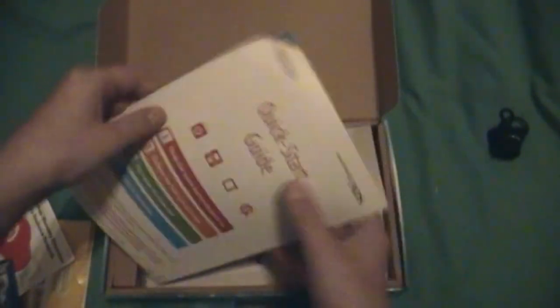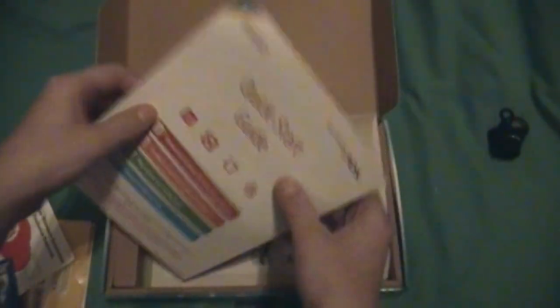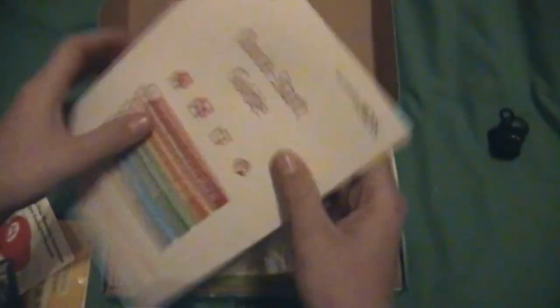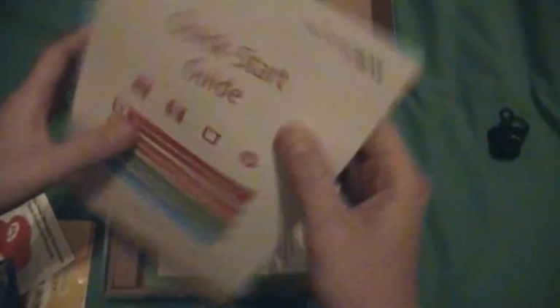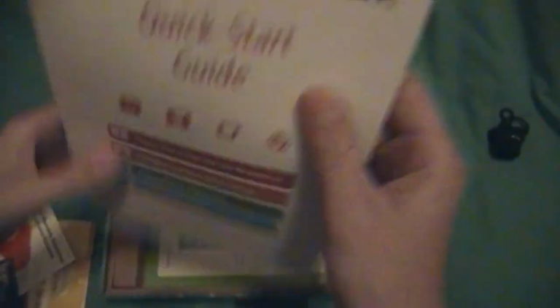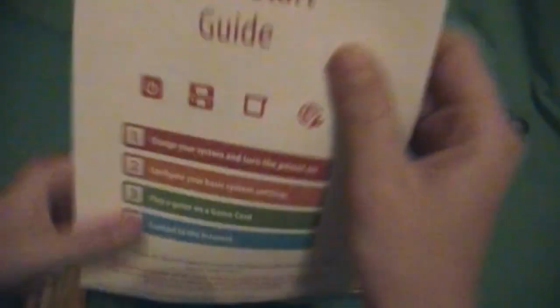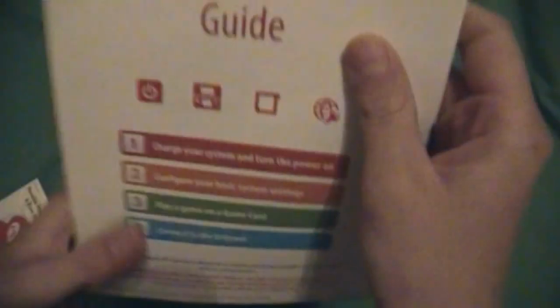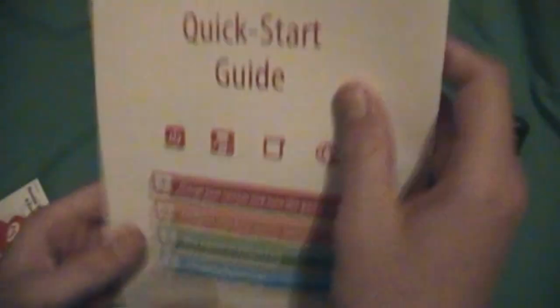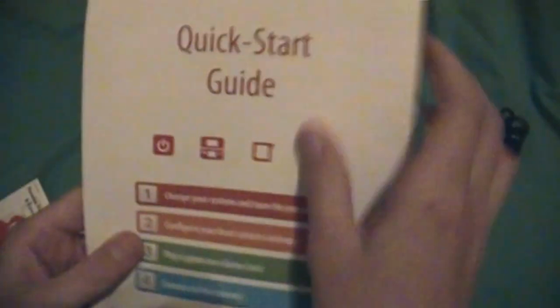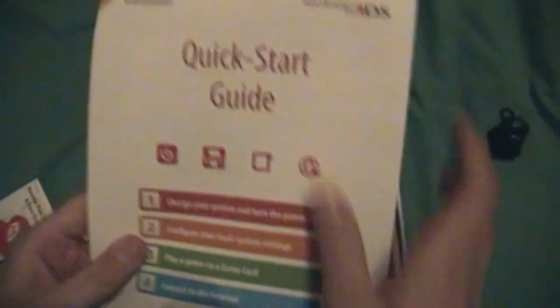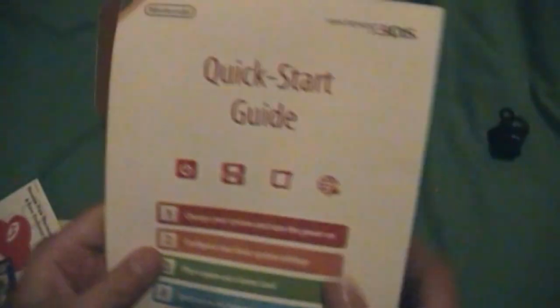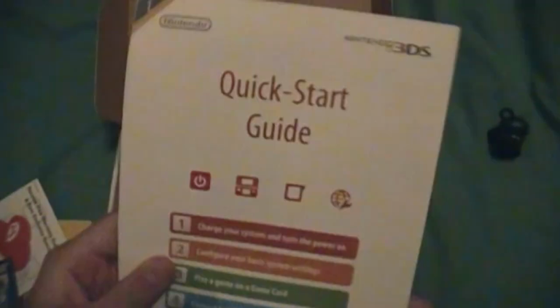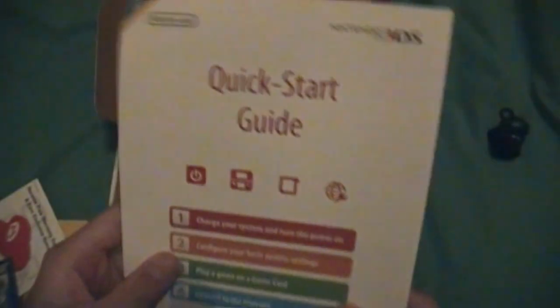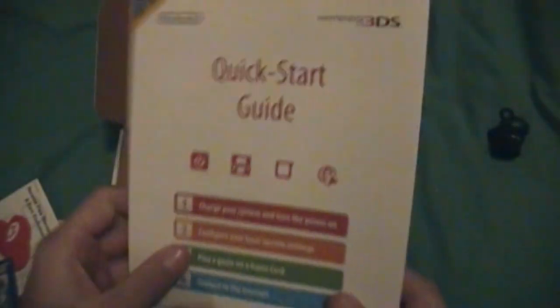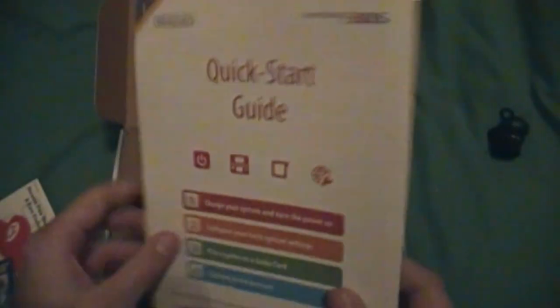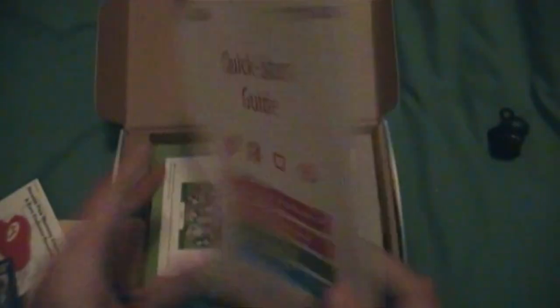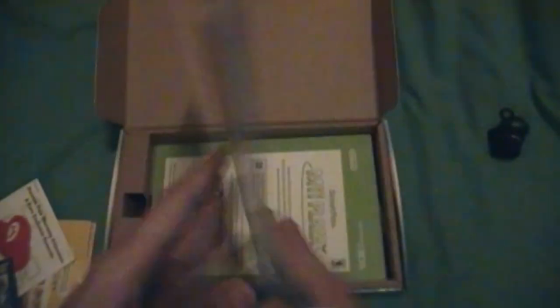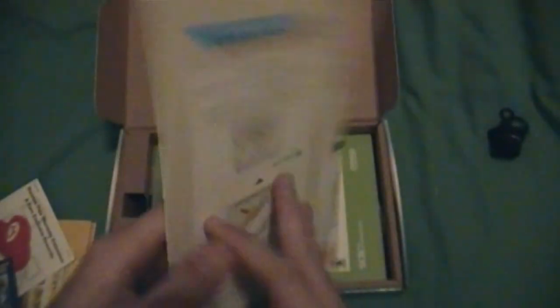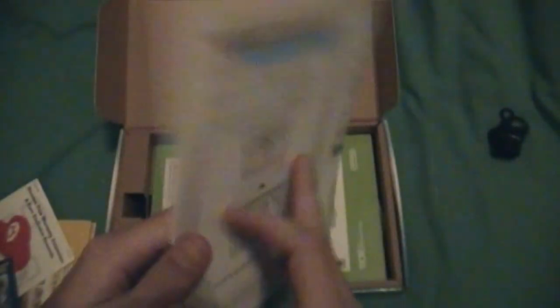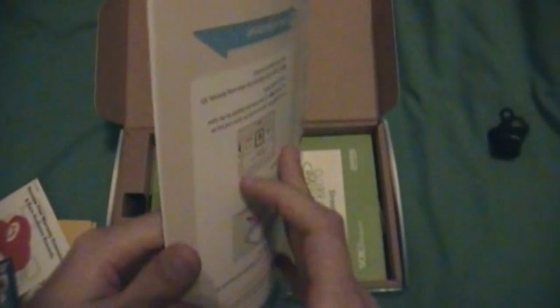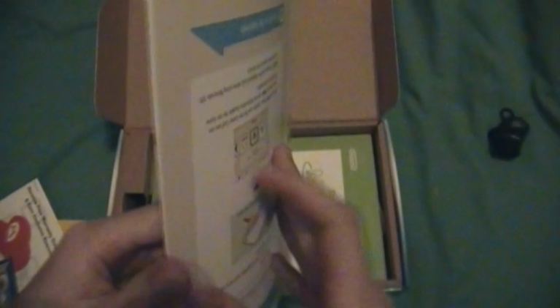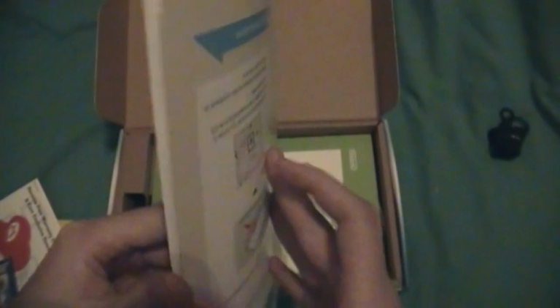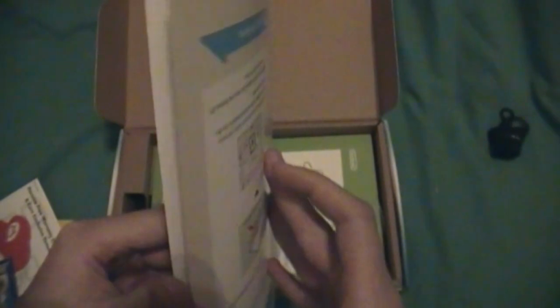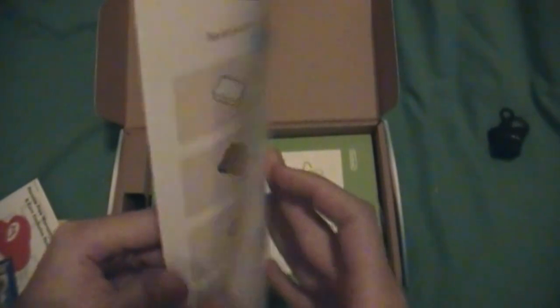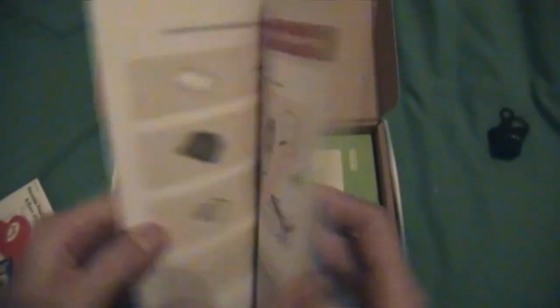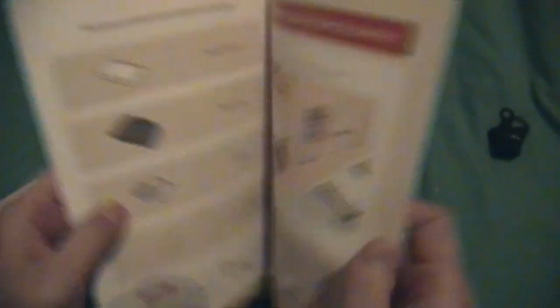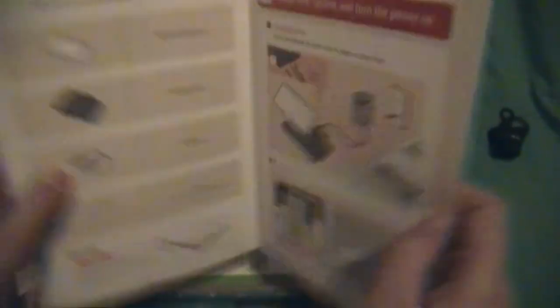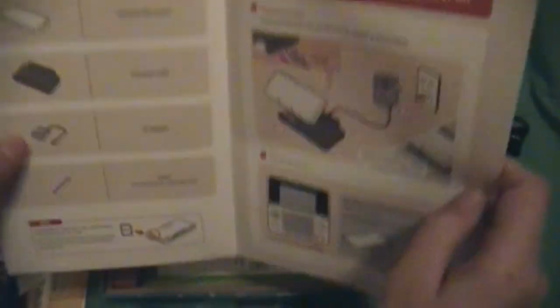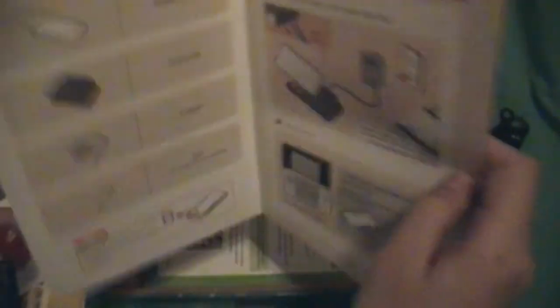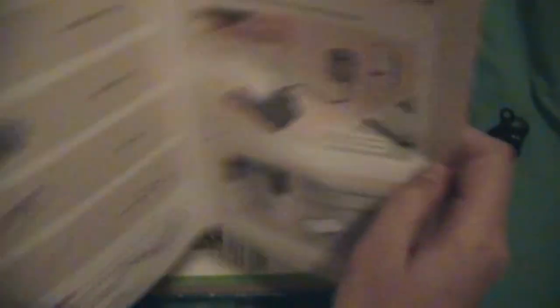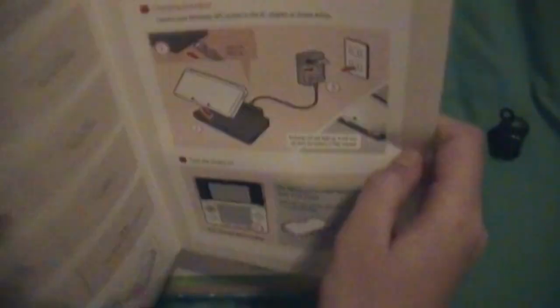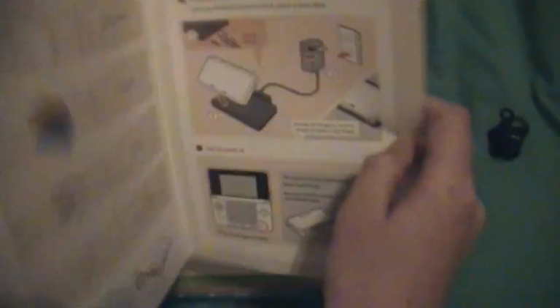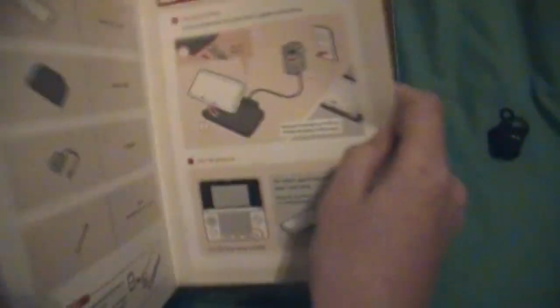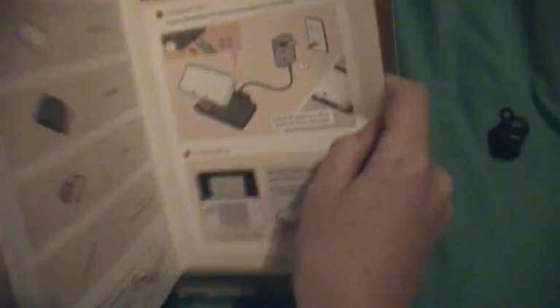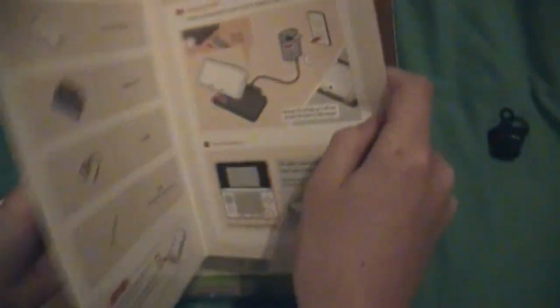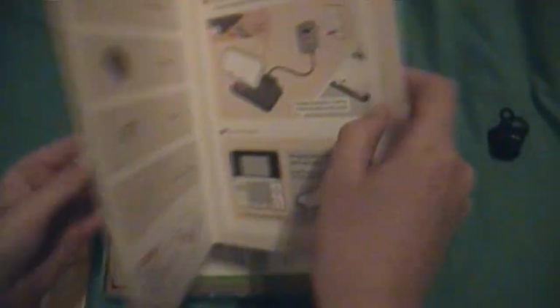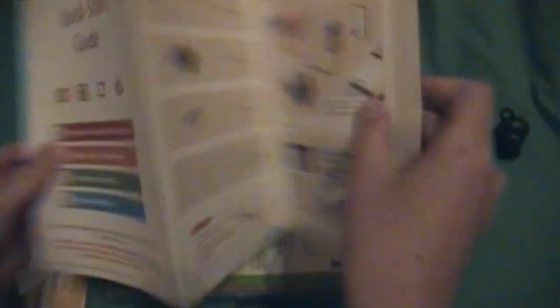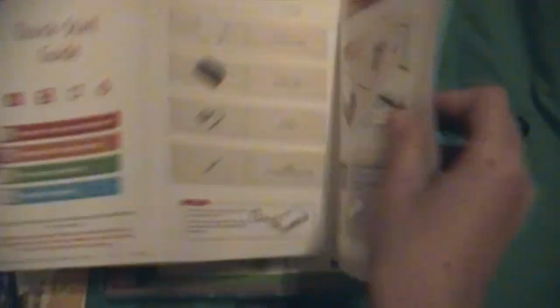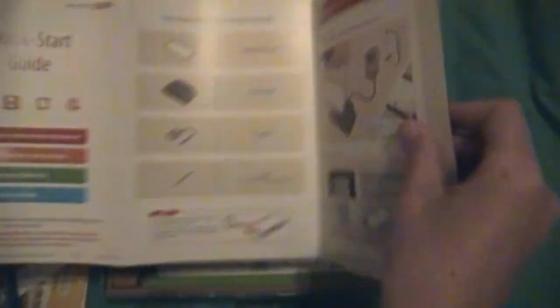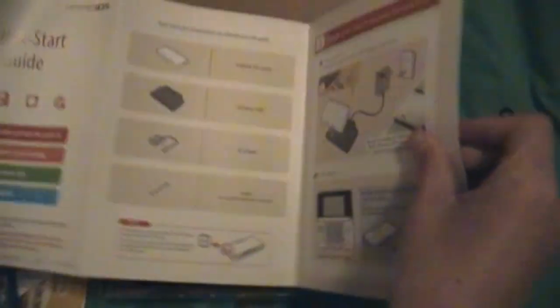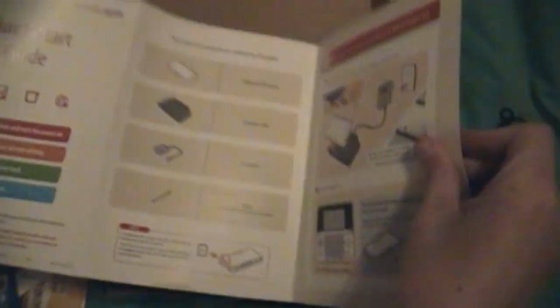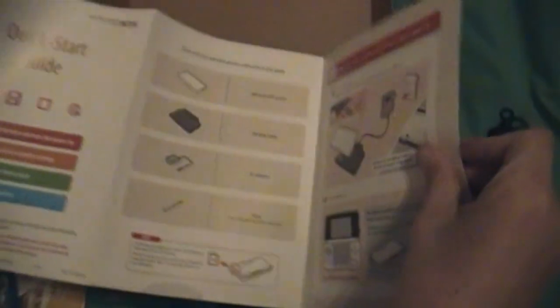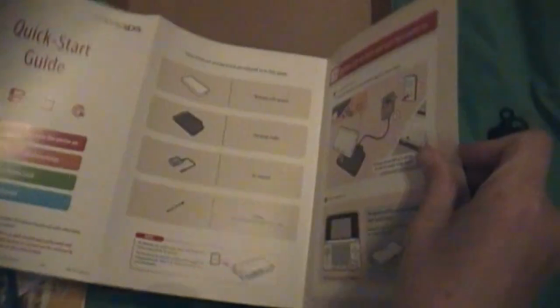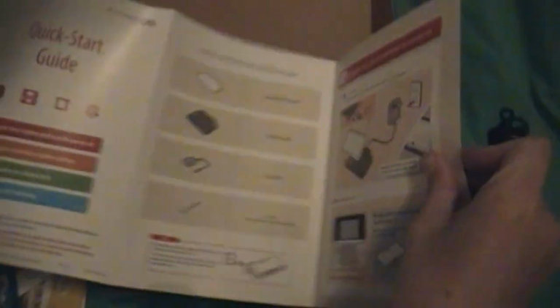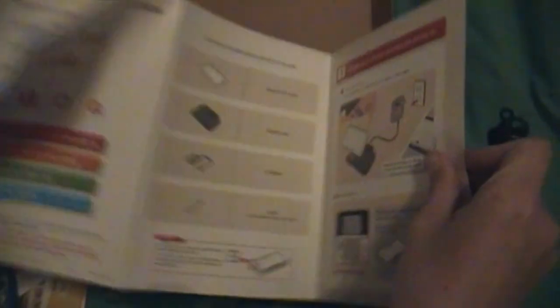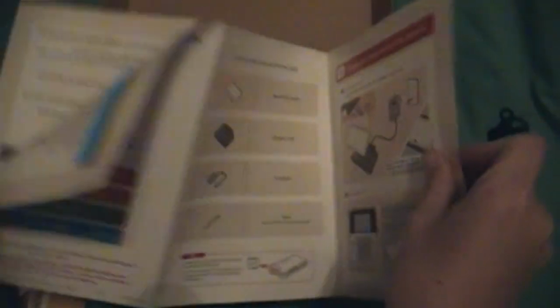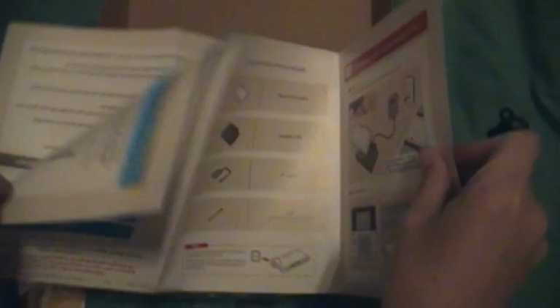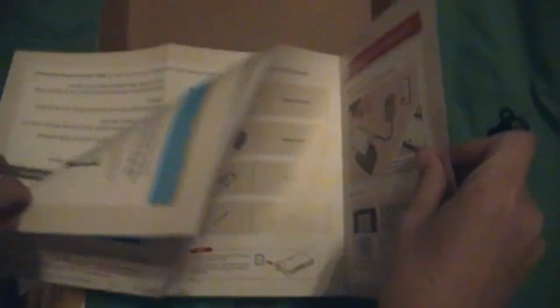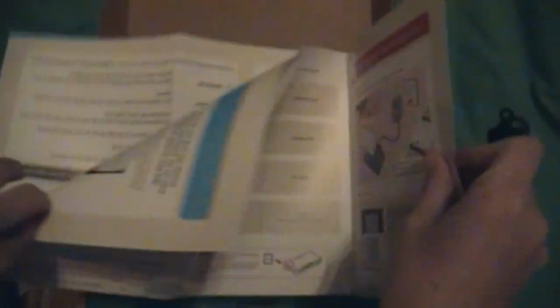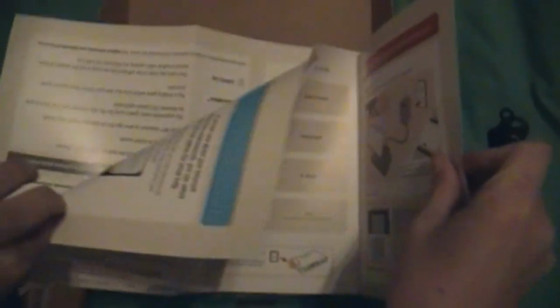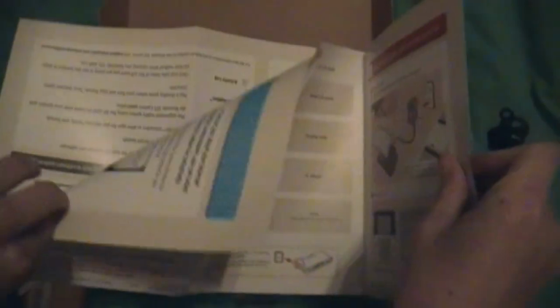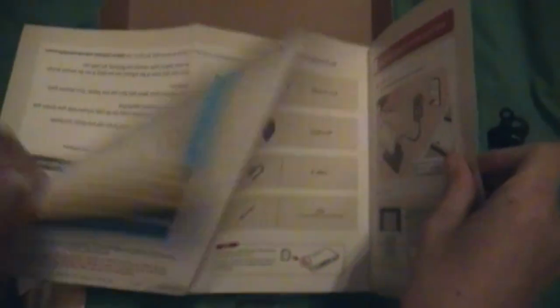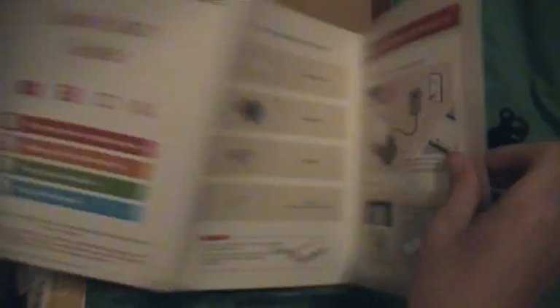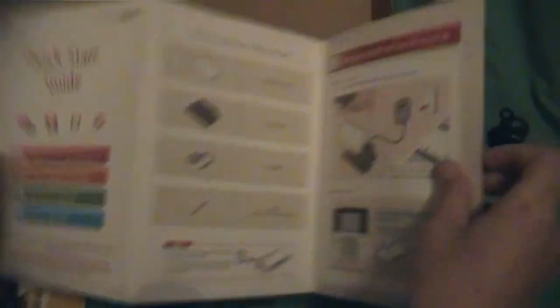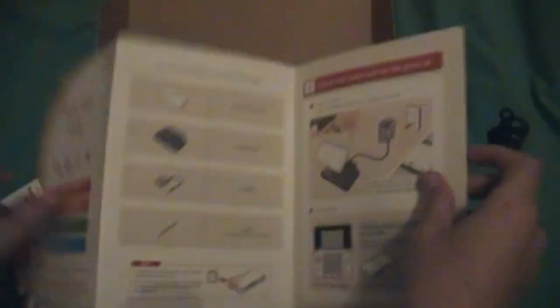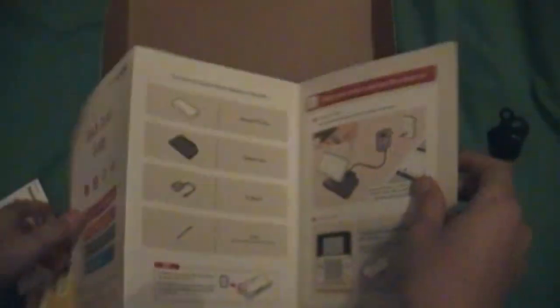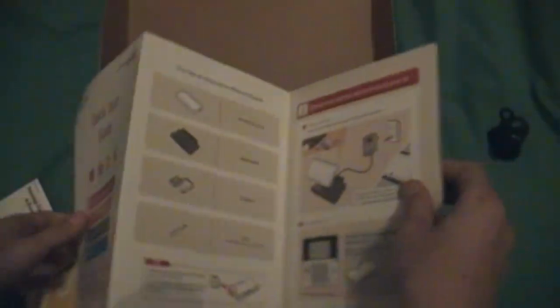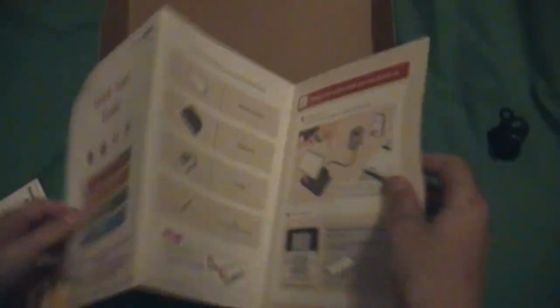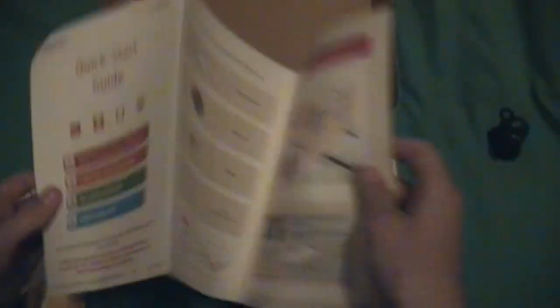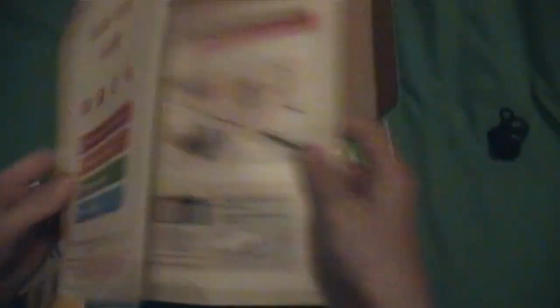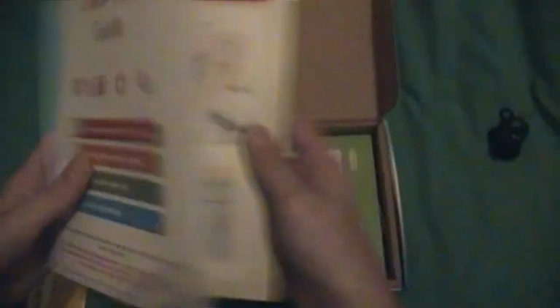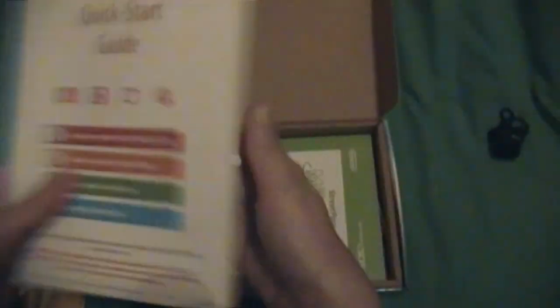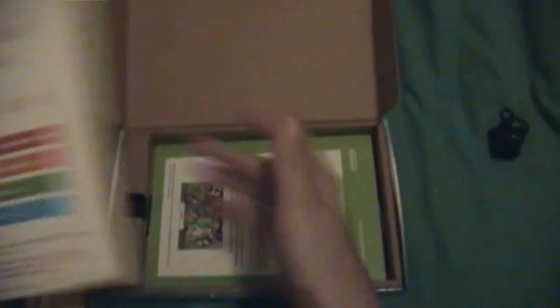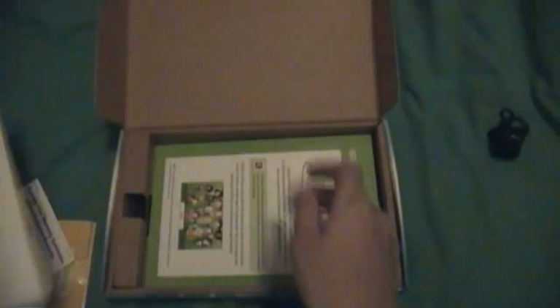And then a quick start guide — pretty big, it unfolds, and yeah, pretty big.